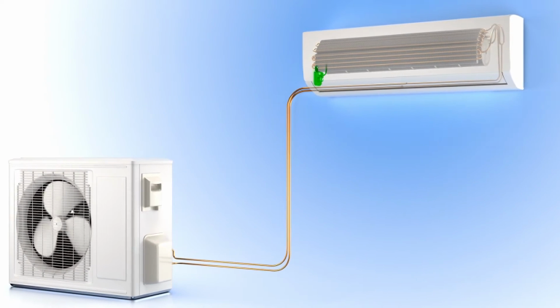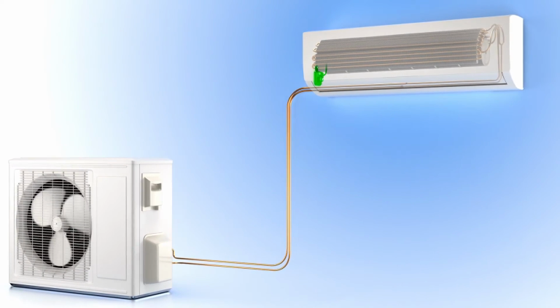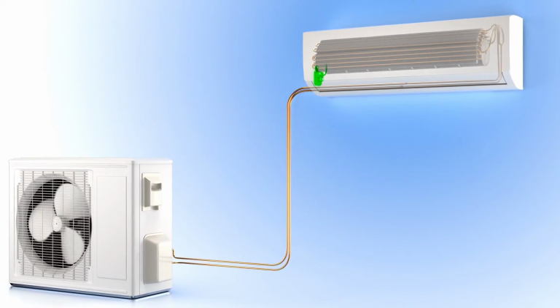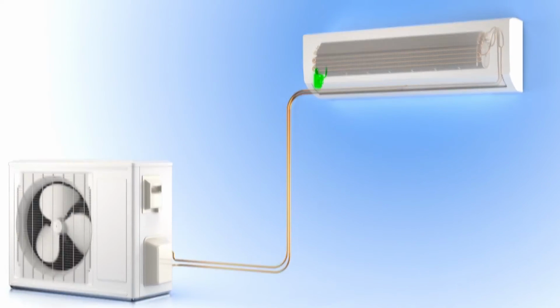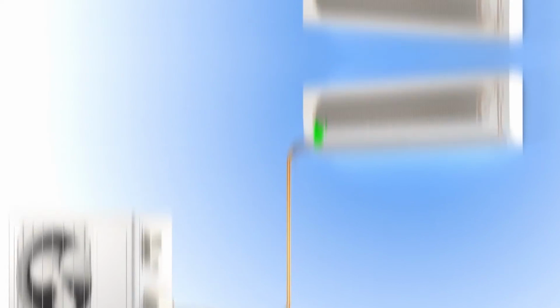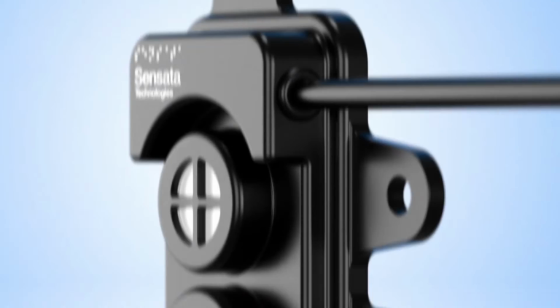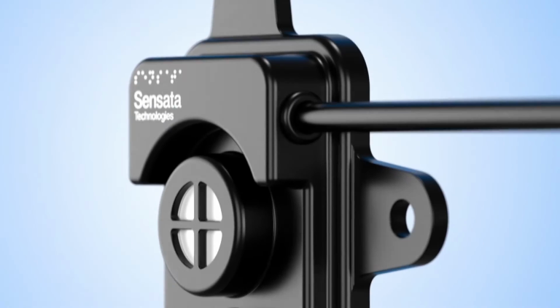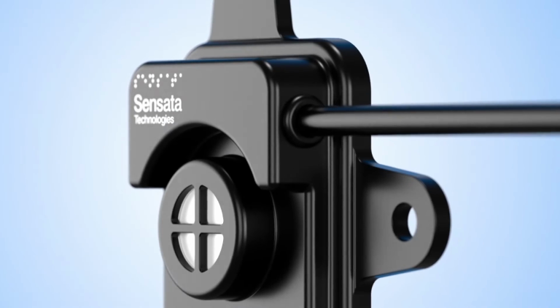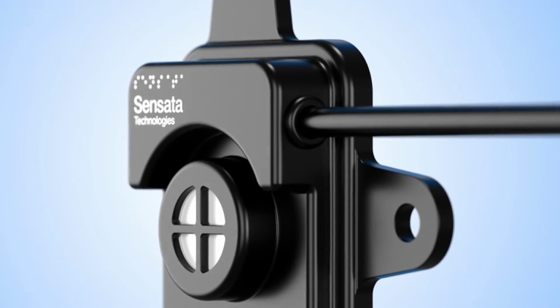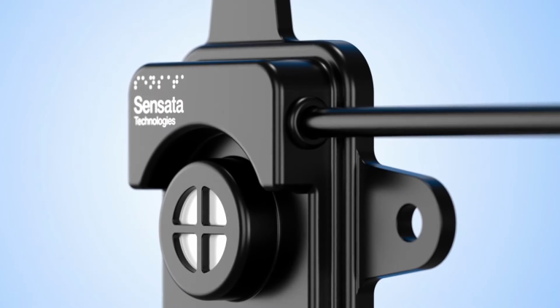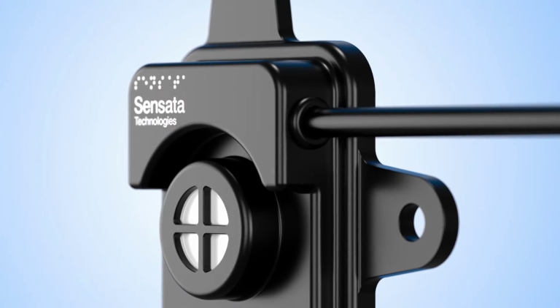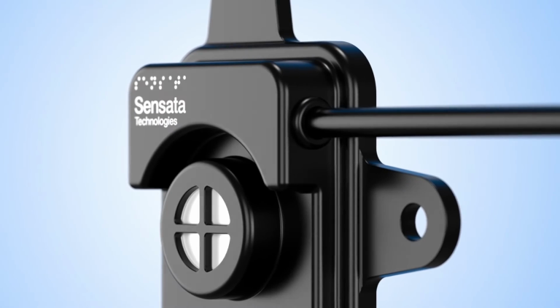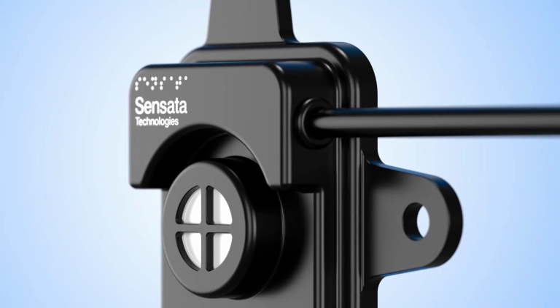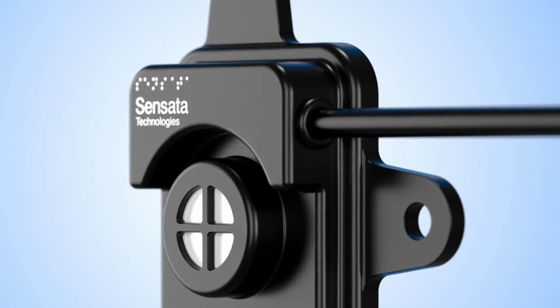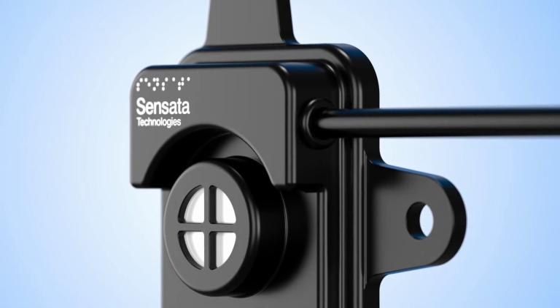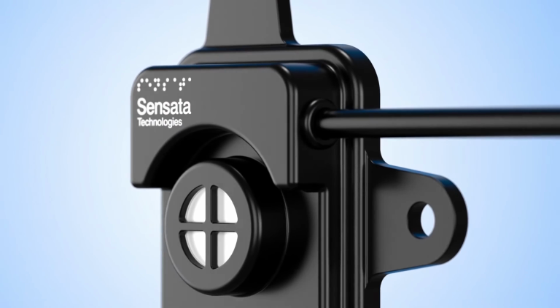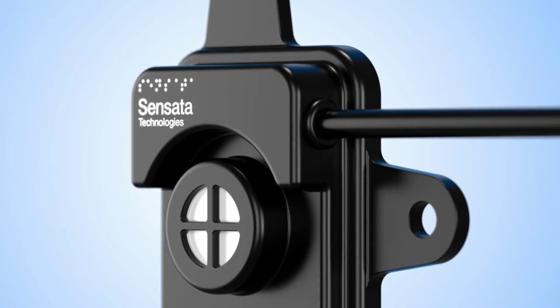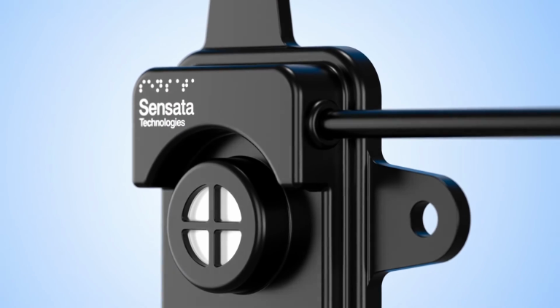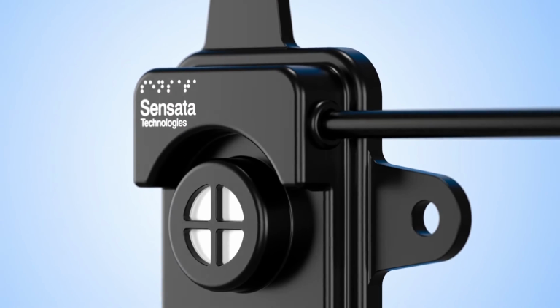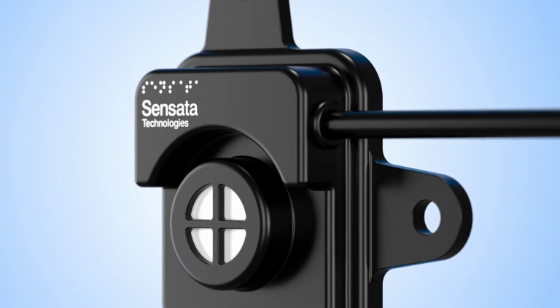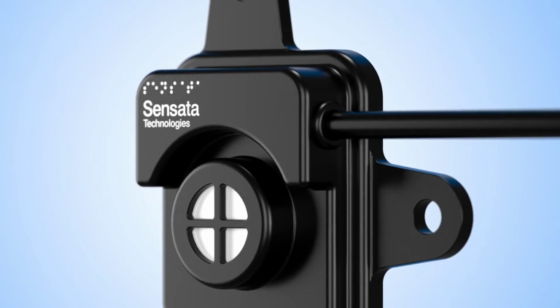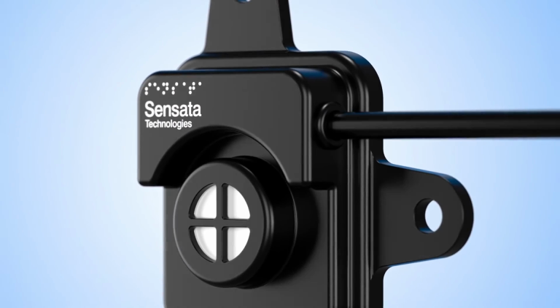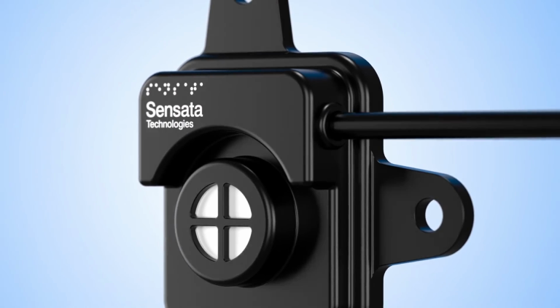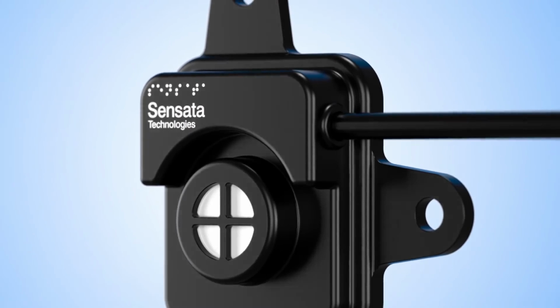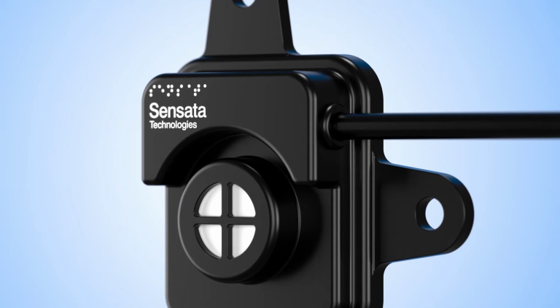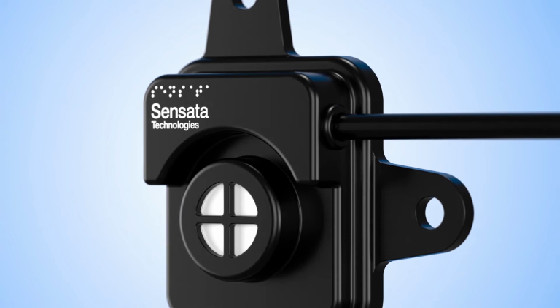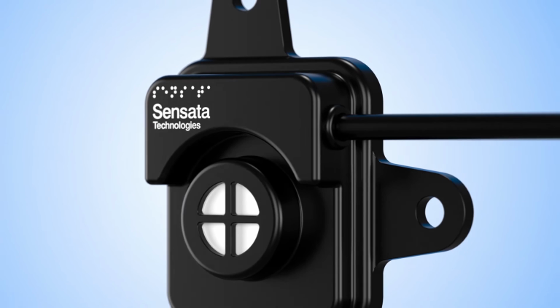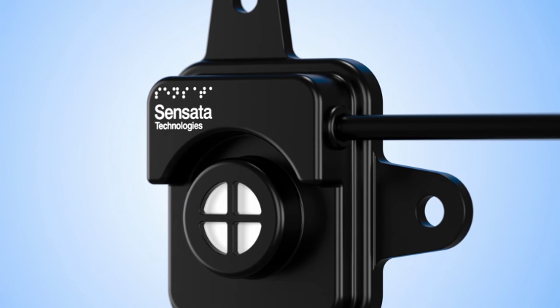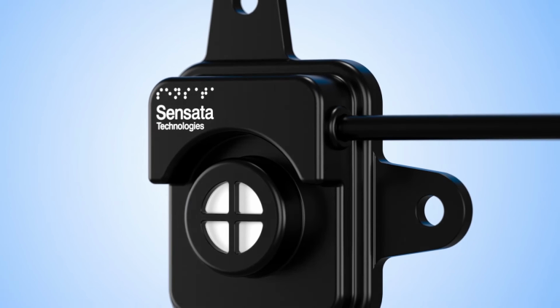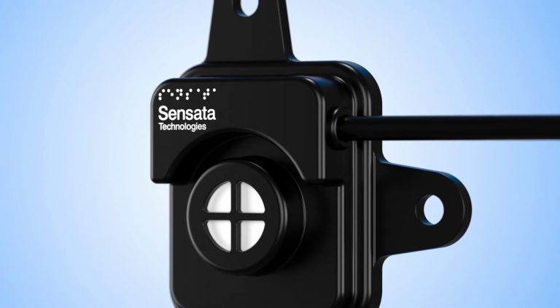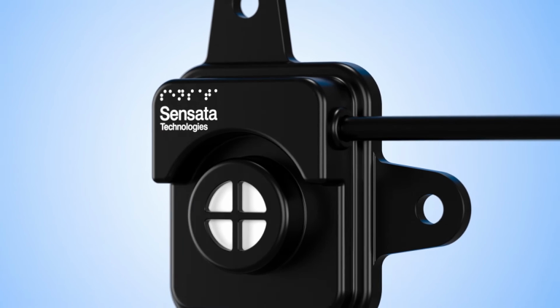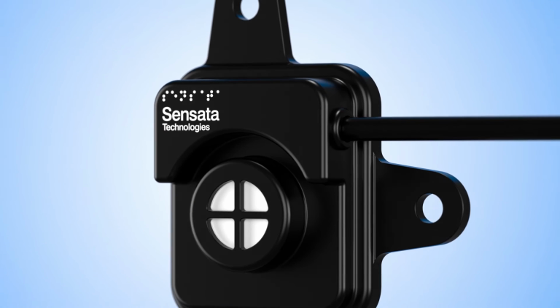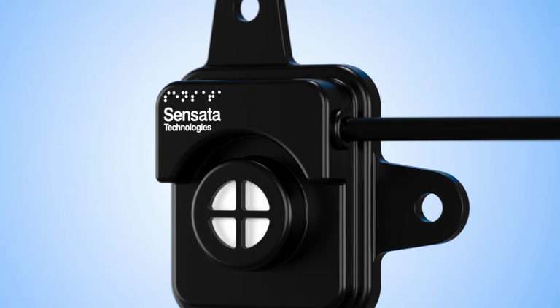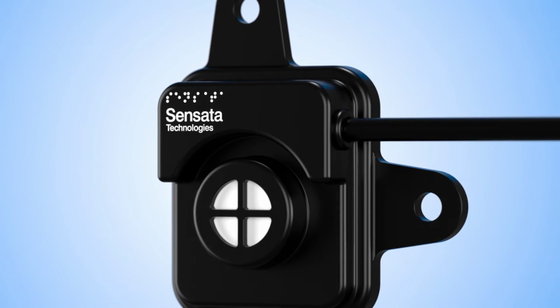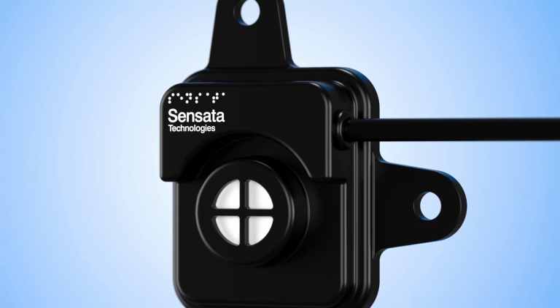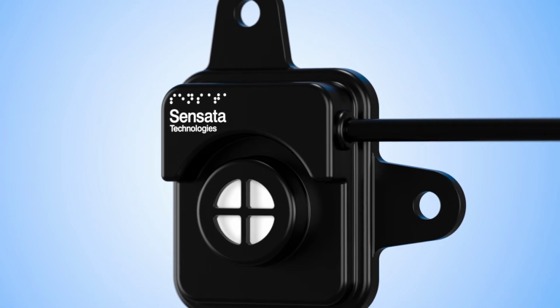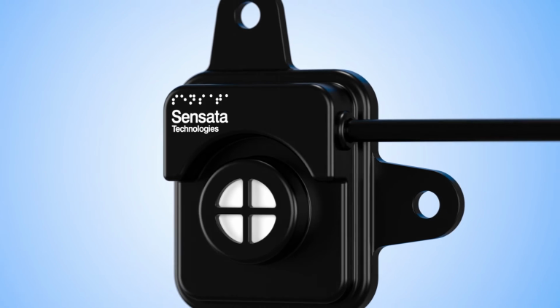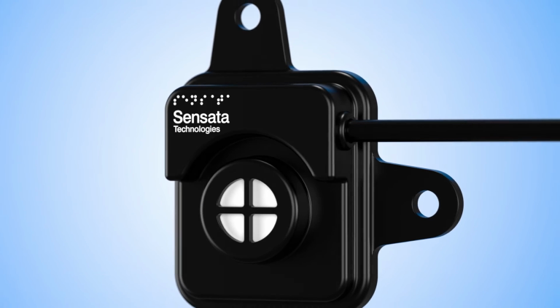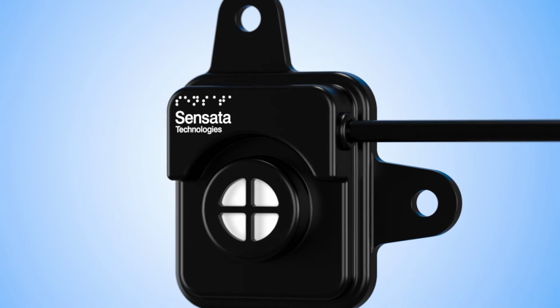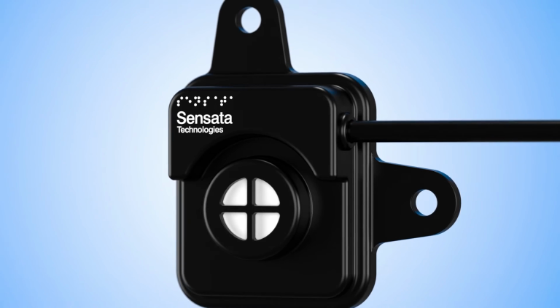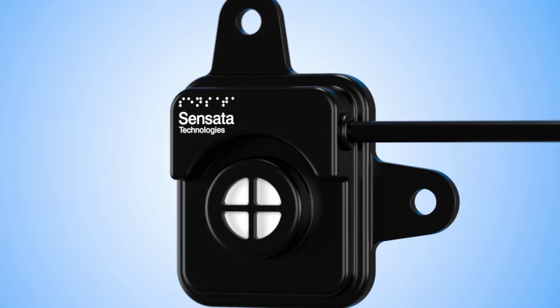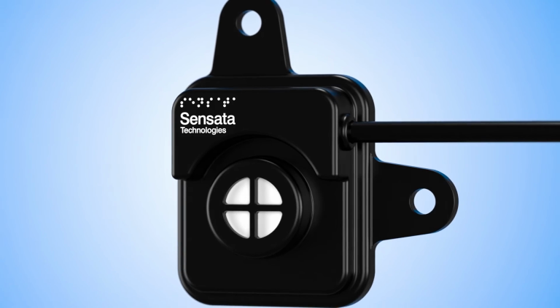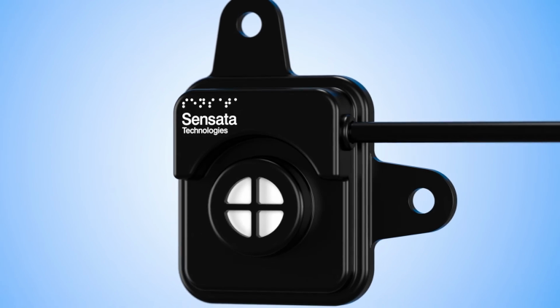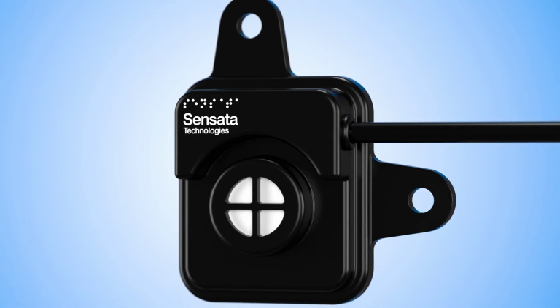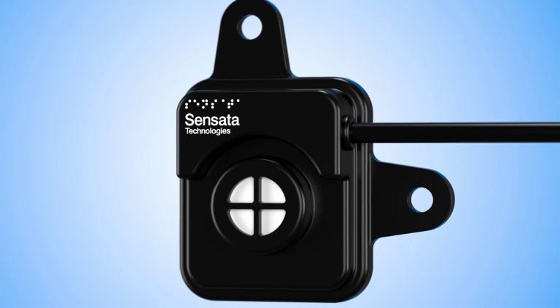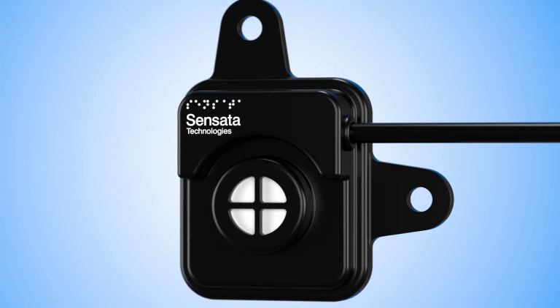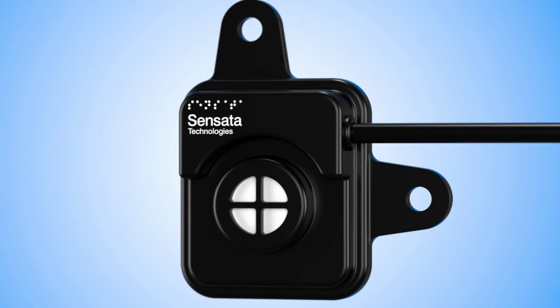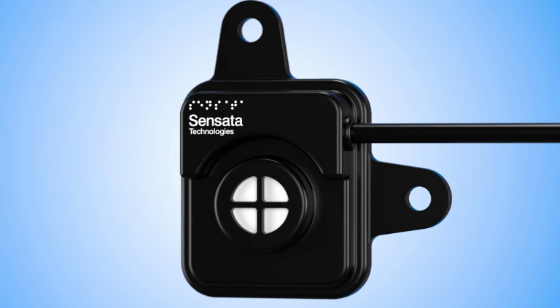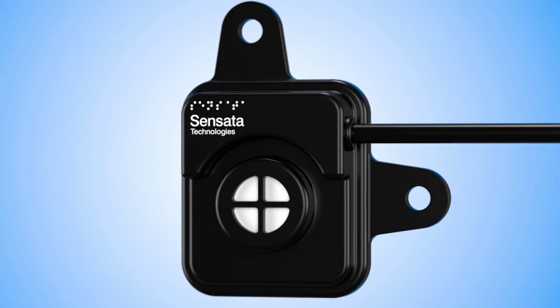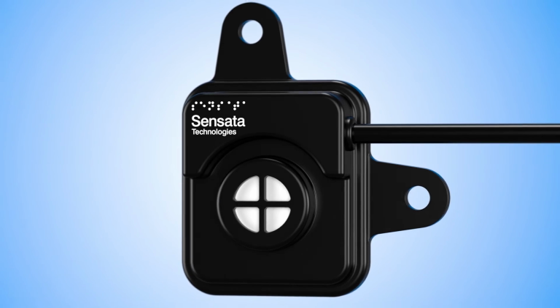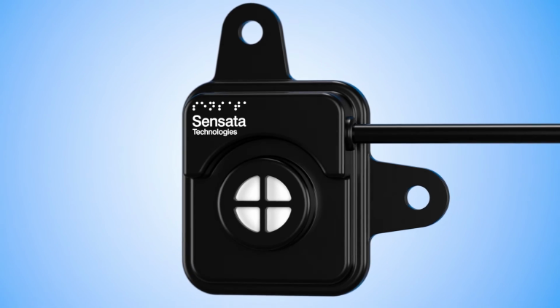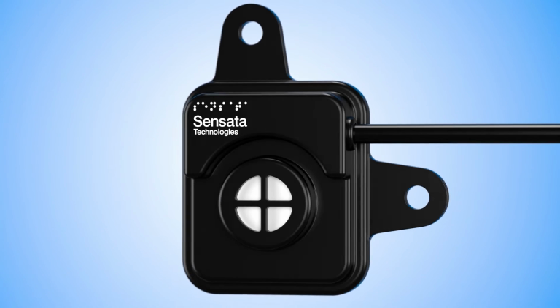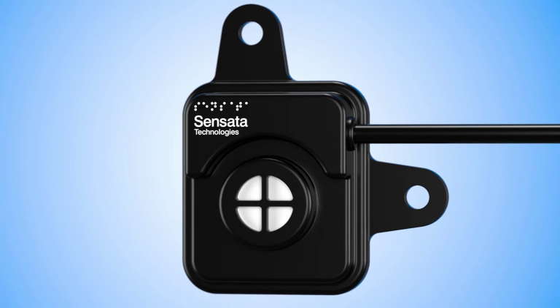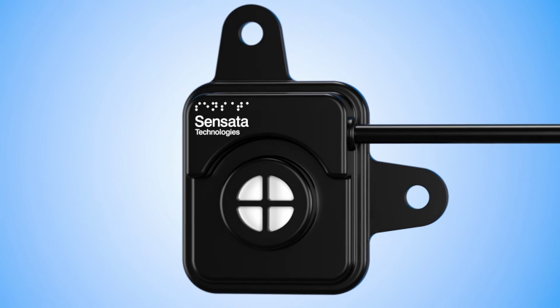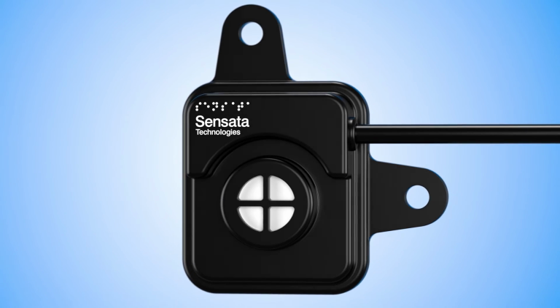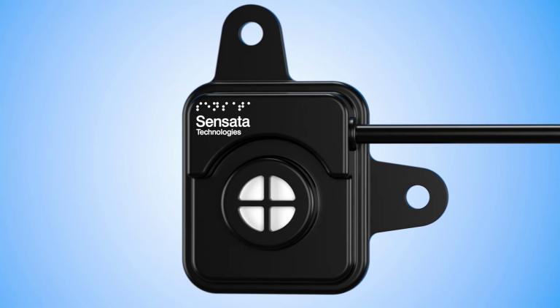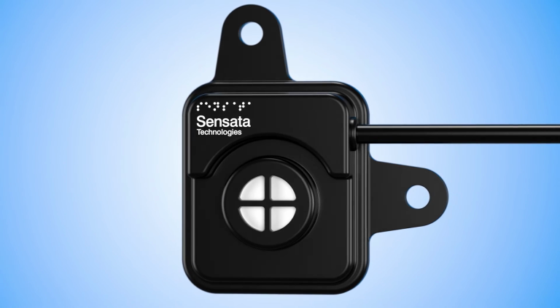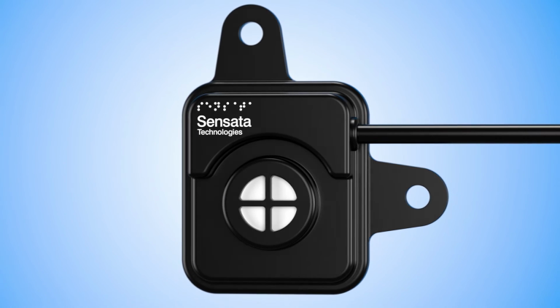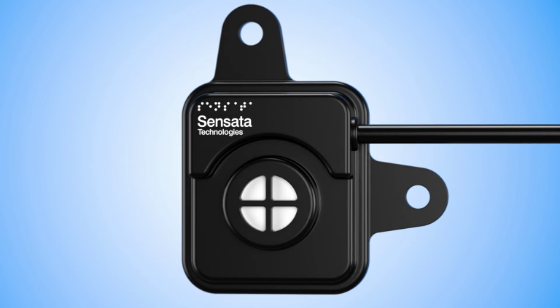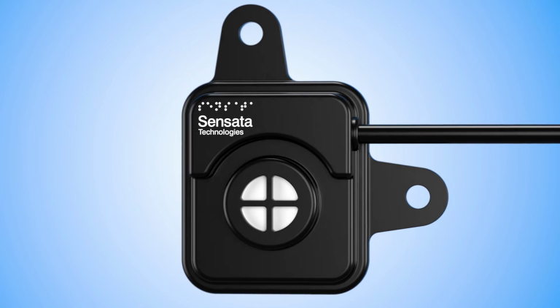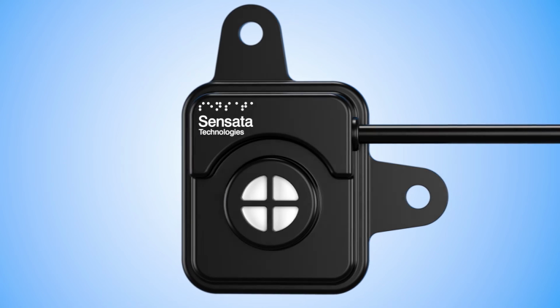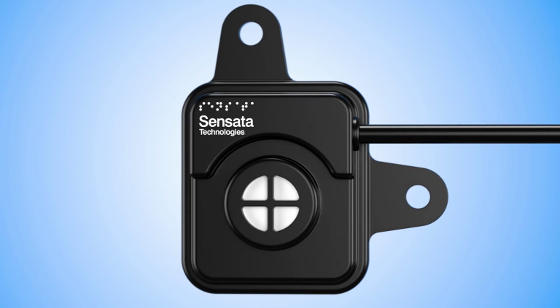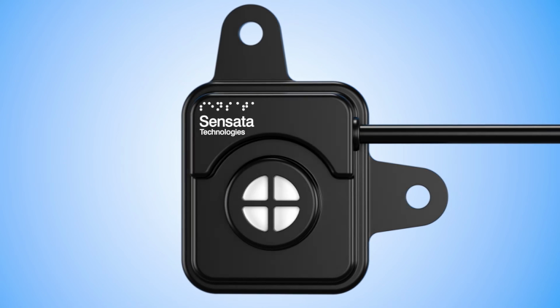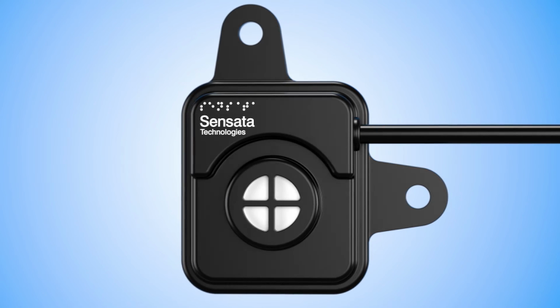Where reliability and accuracy are paramount, Sensata Resinex sensors are the best solution for HVAC leak detection.